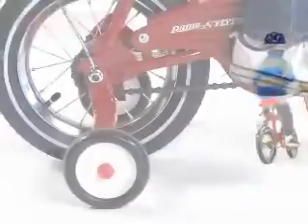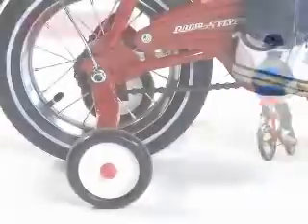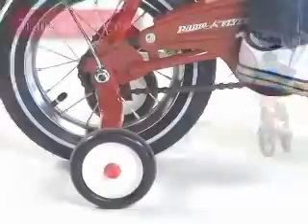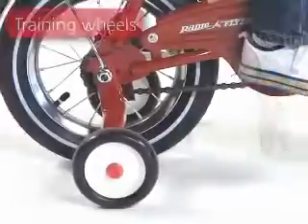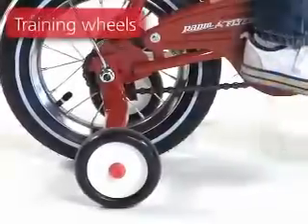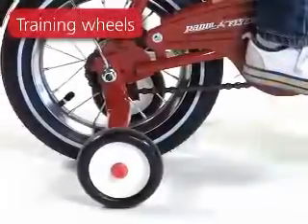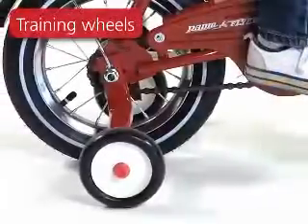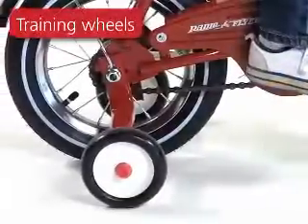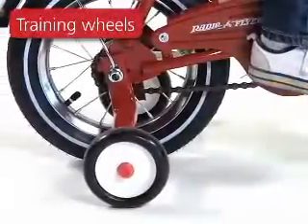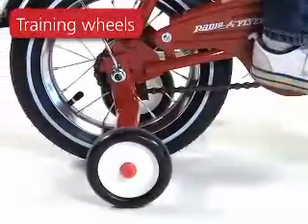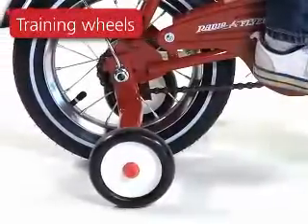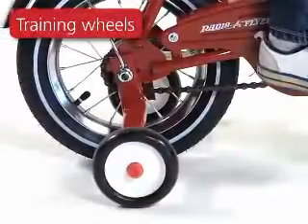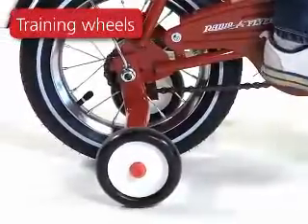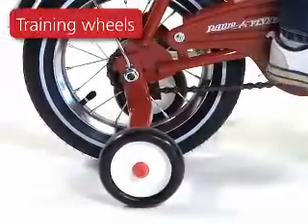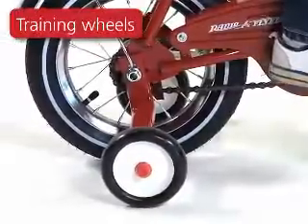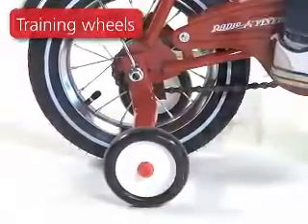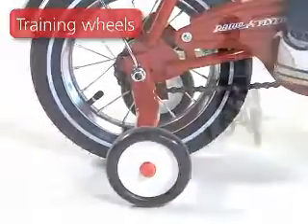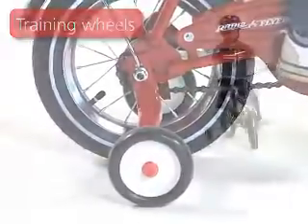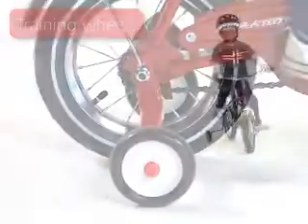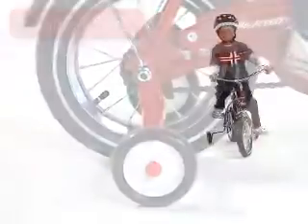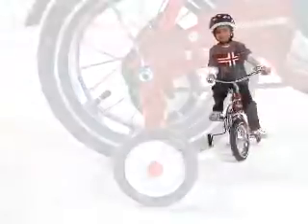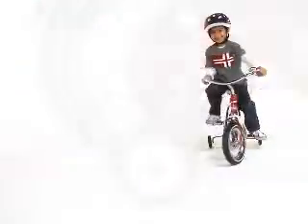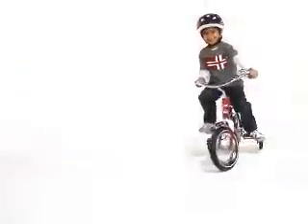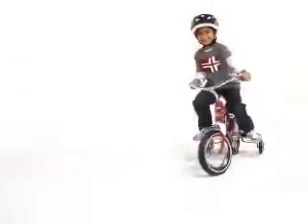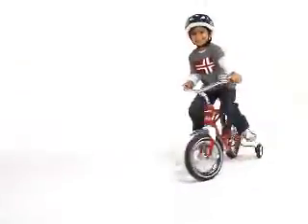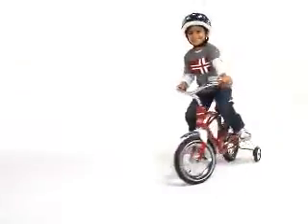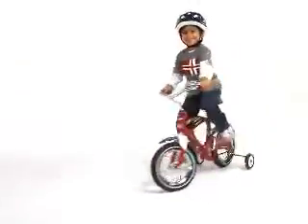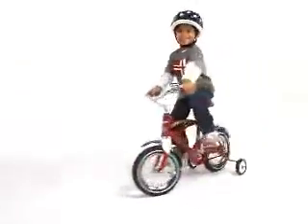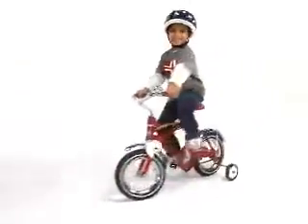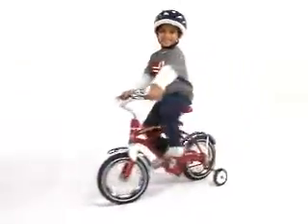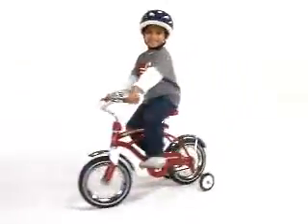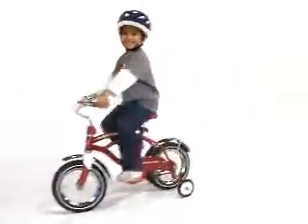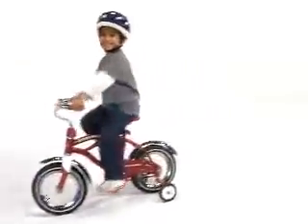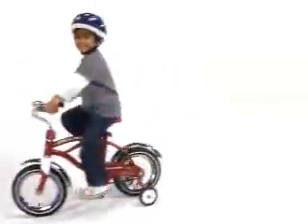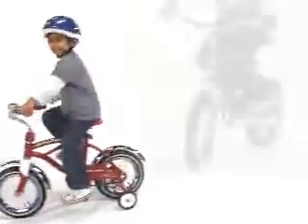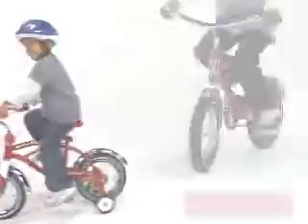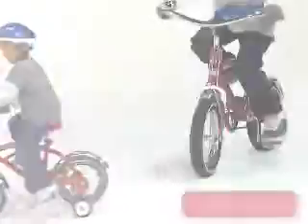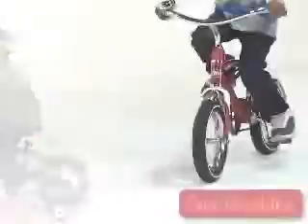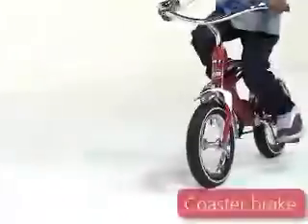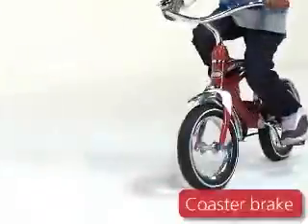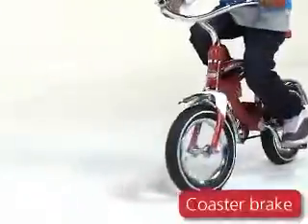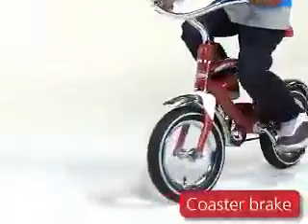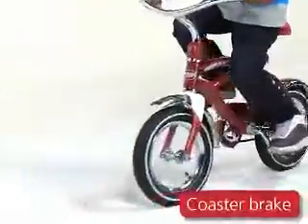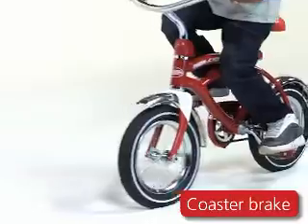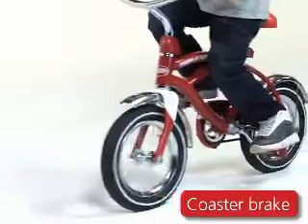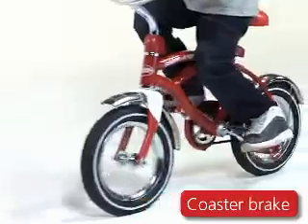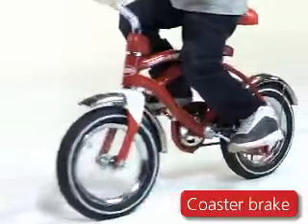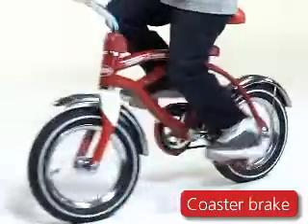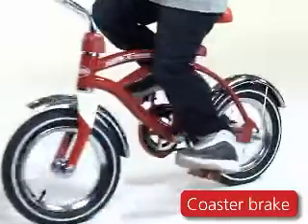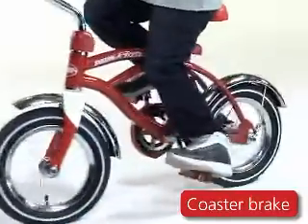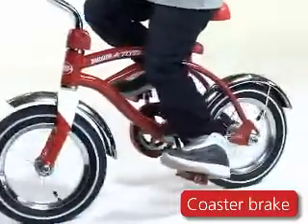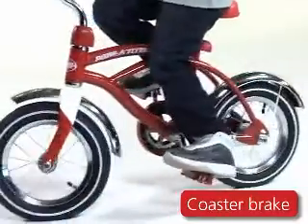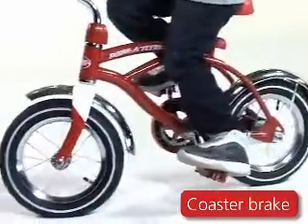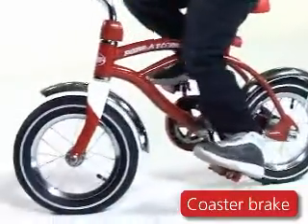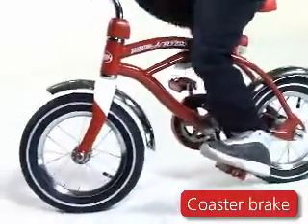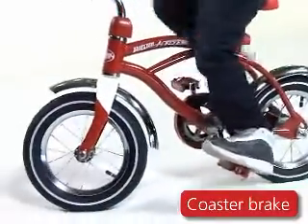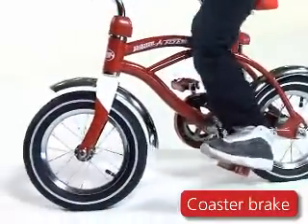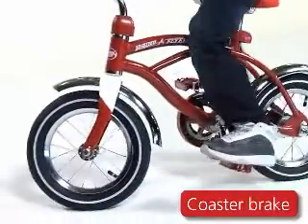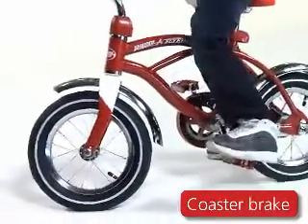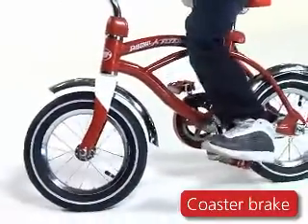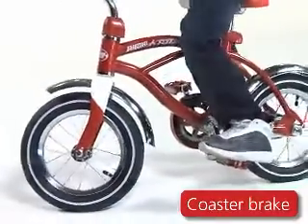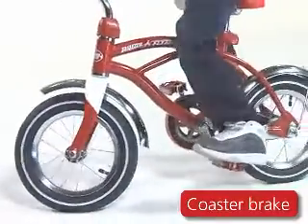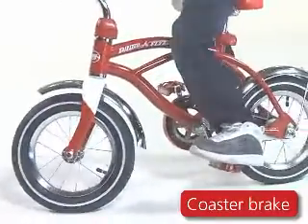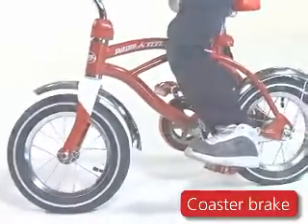Training wheels help your child learn to ride with confidence, and the coaster brake is easy for beginners to learn.